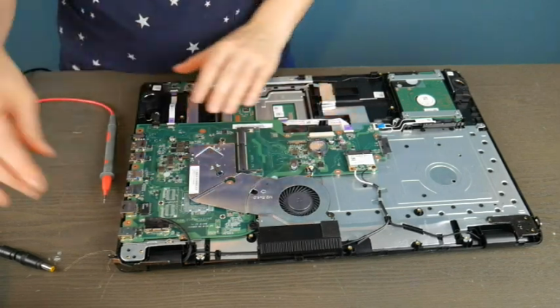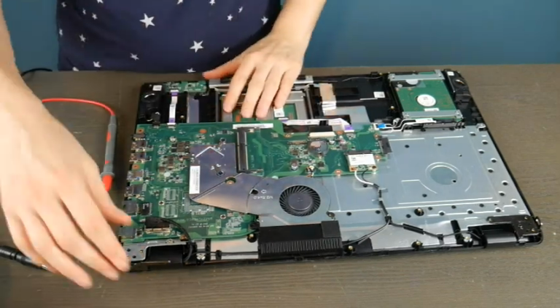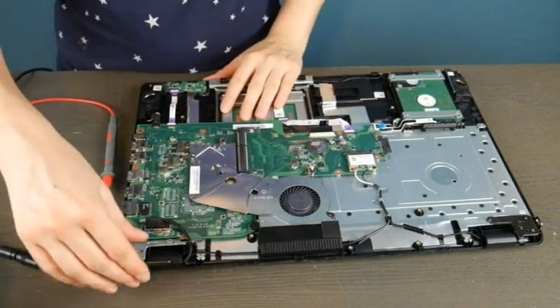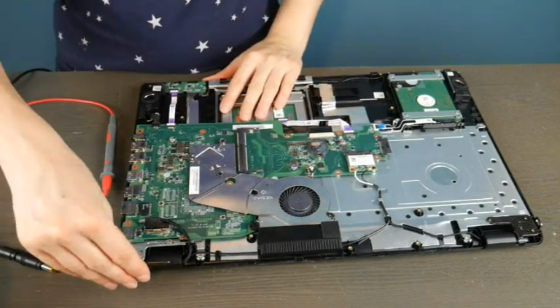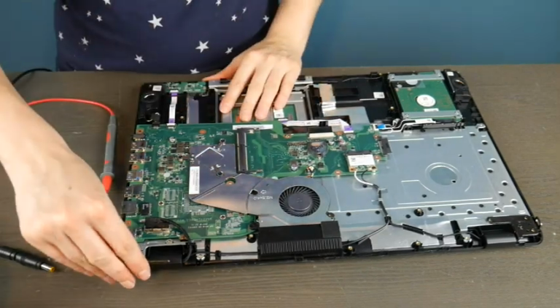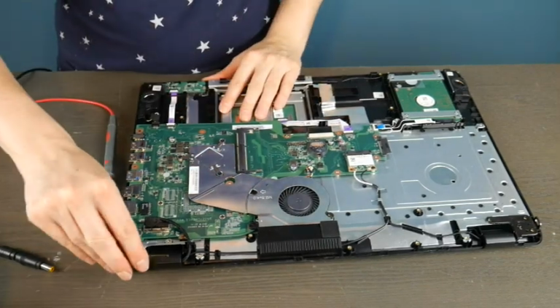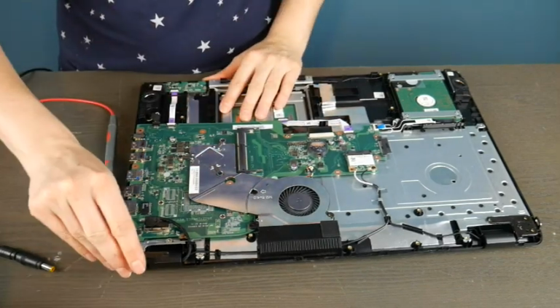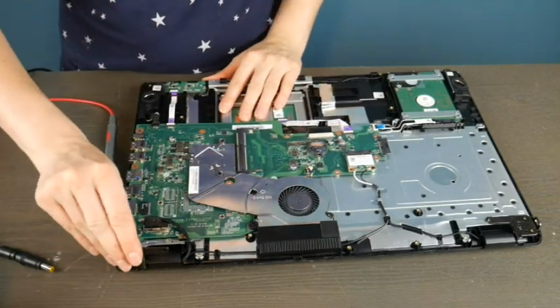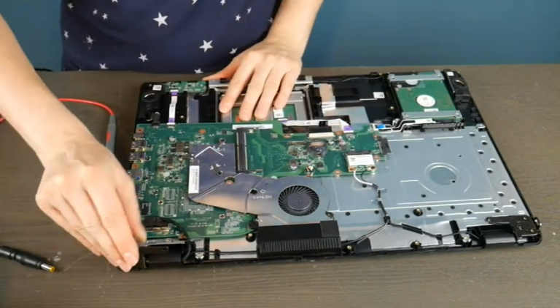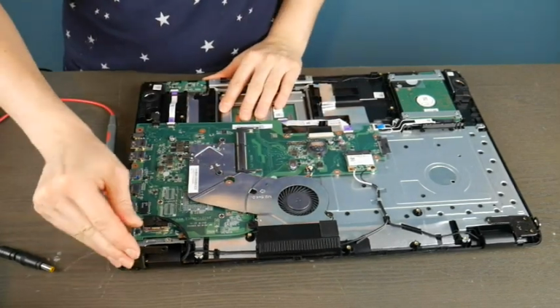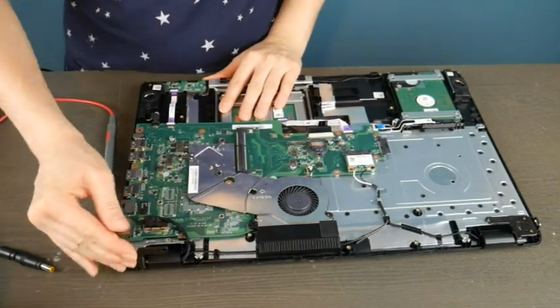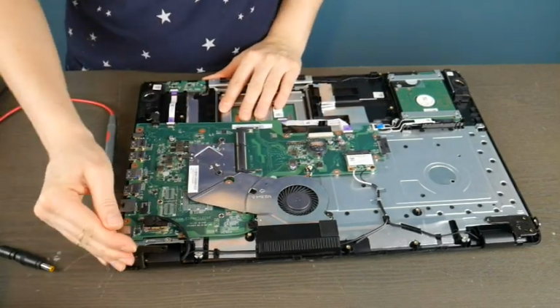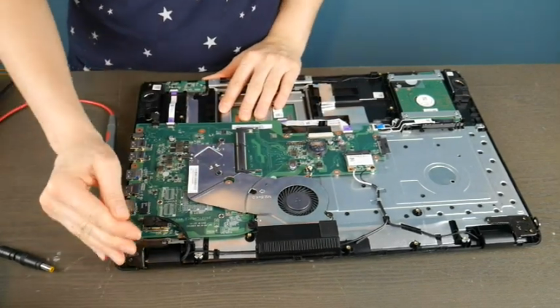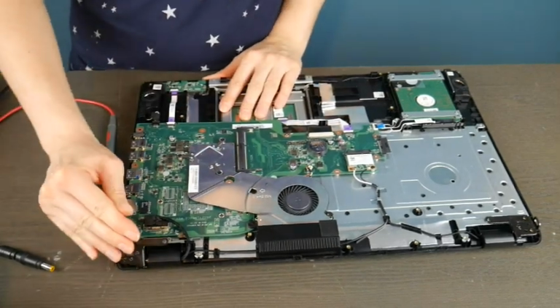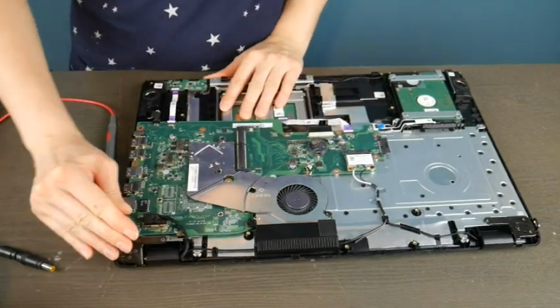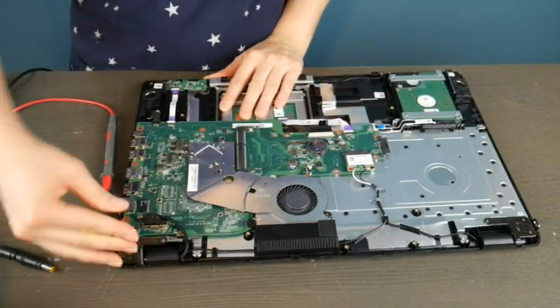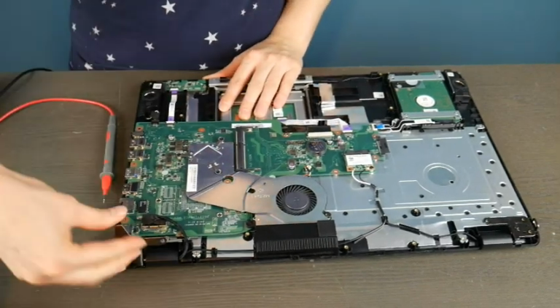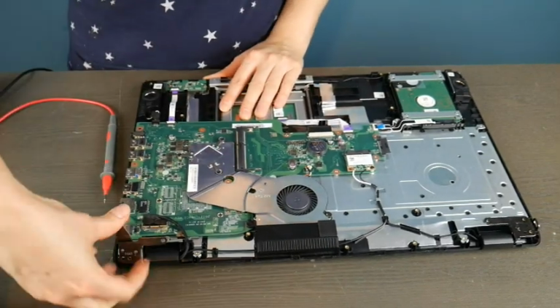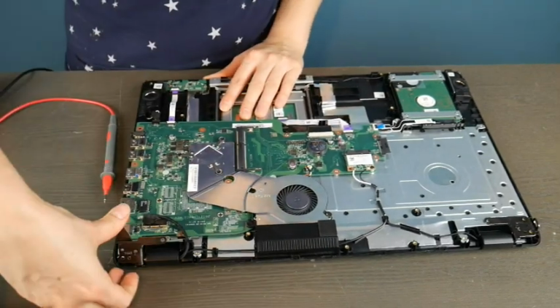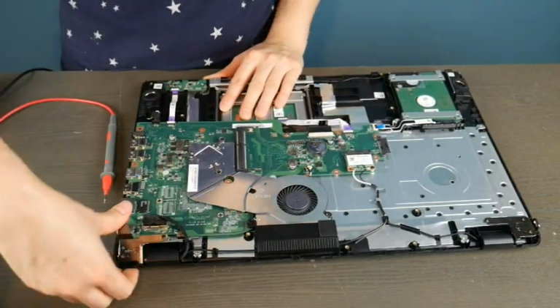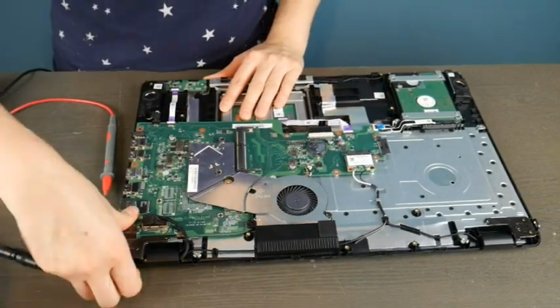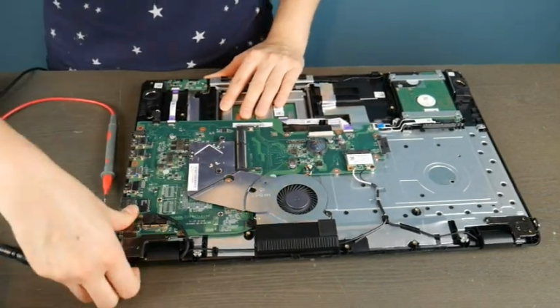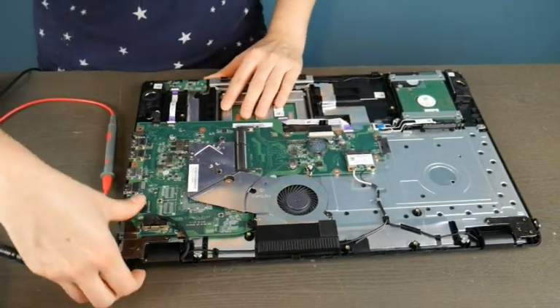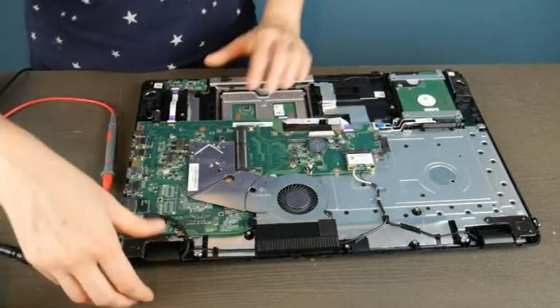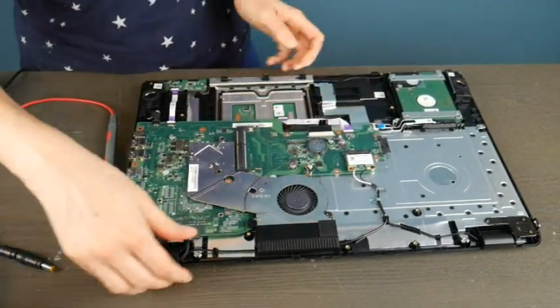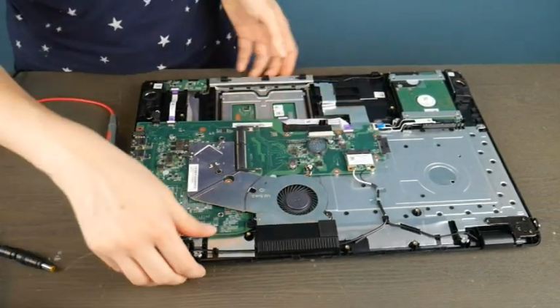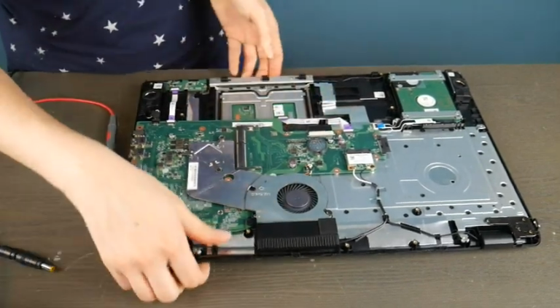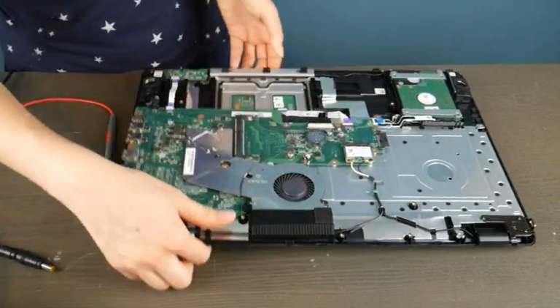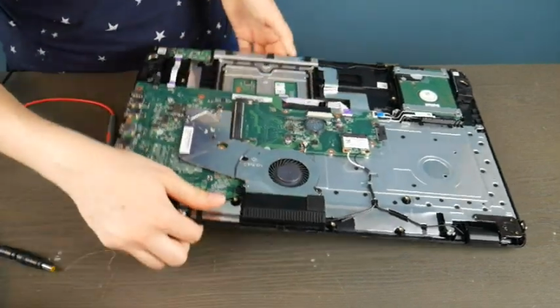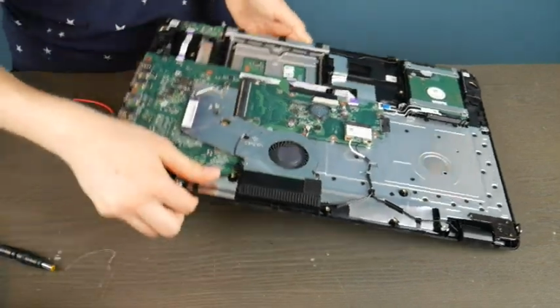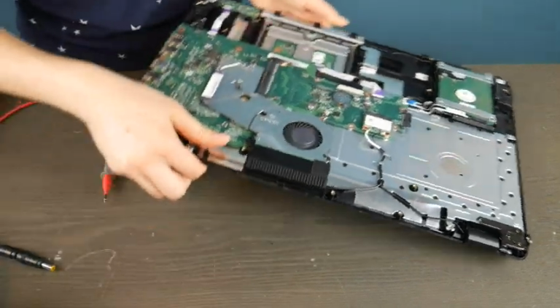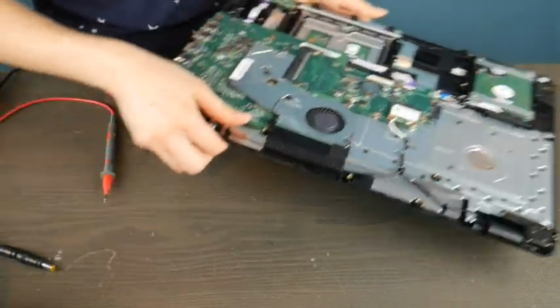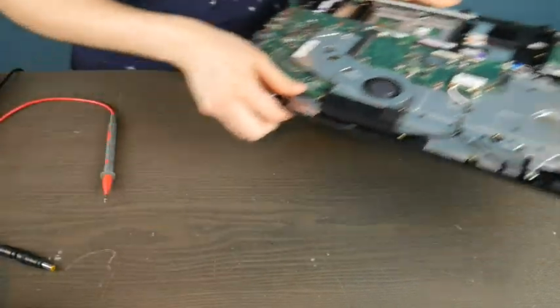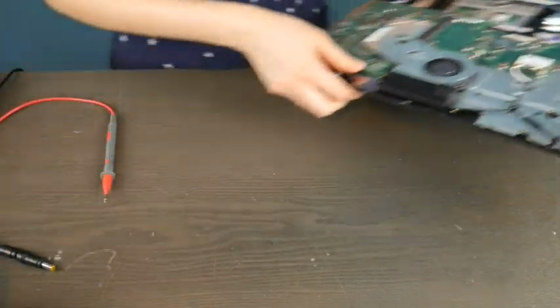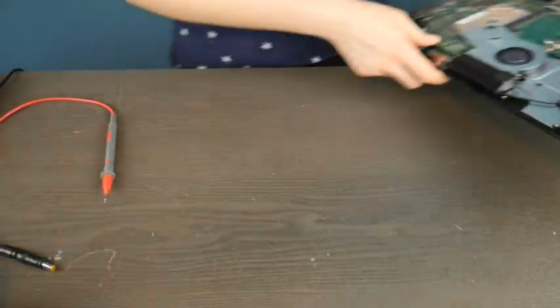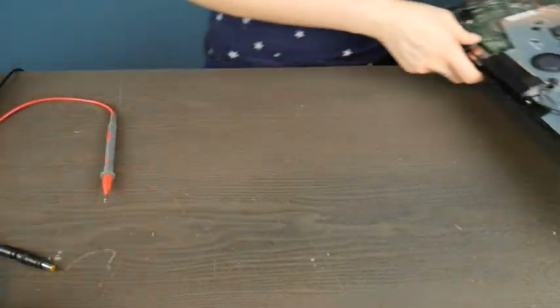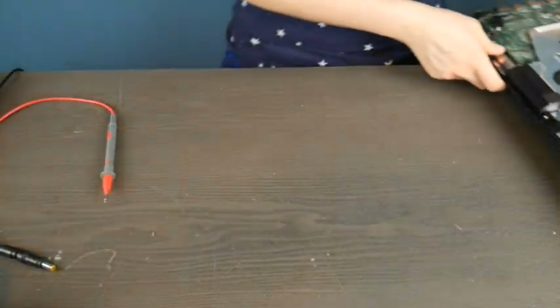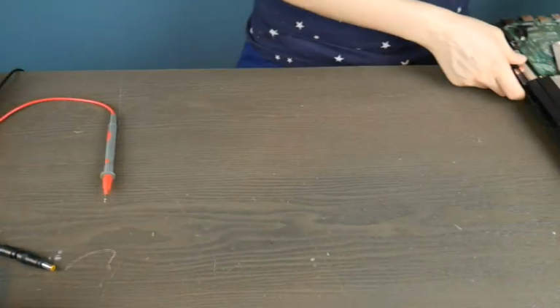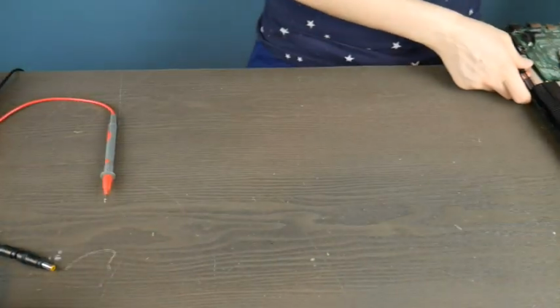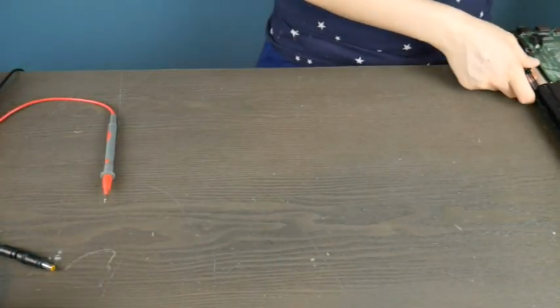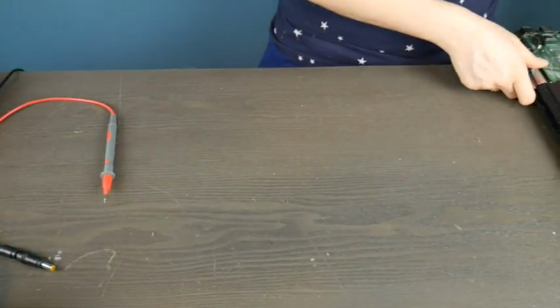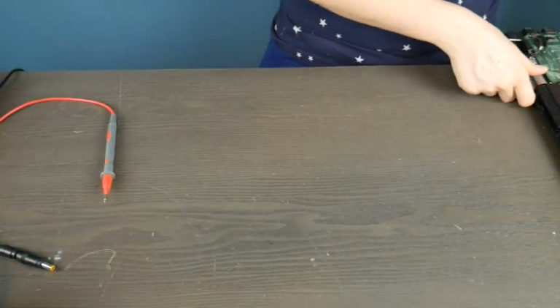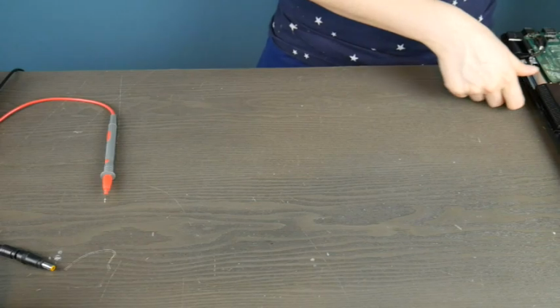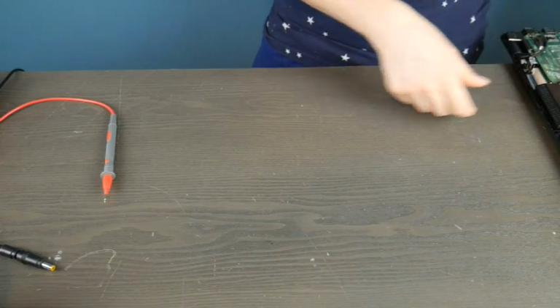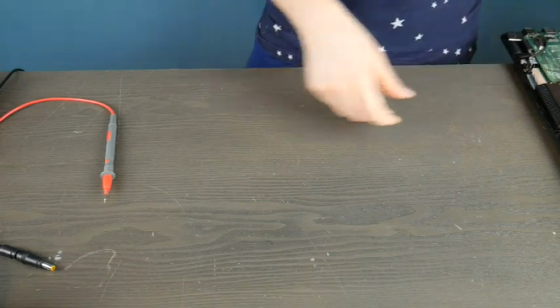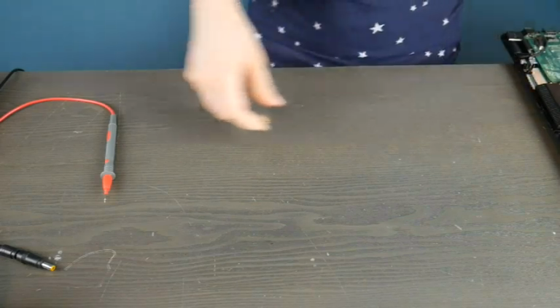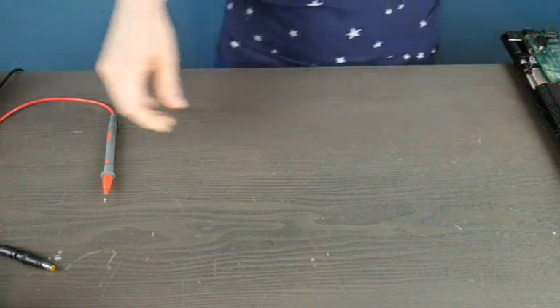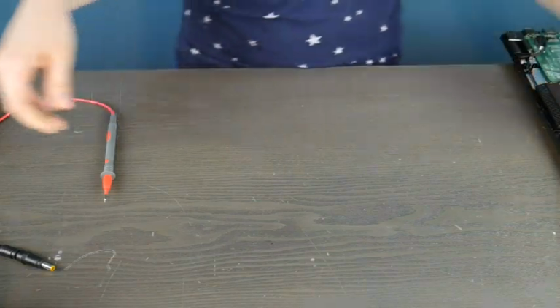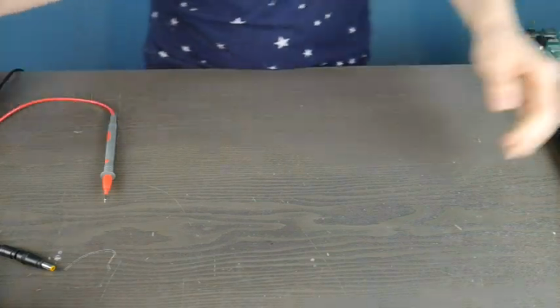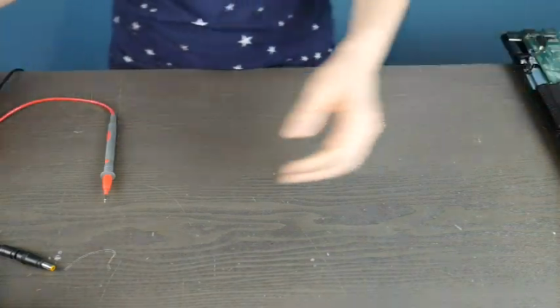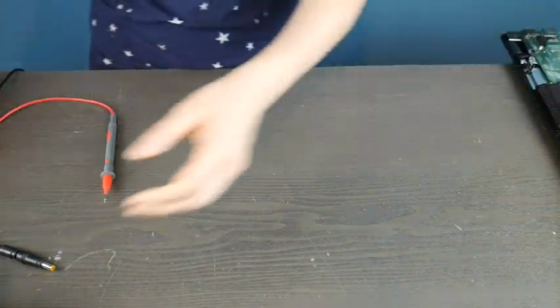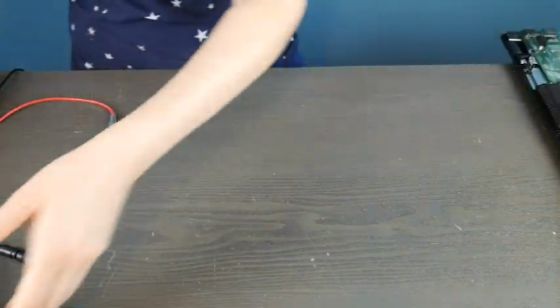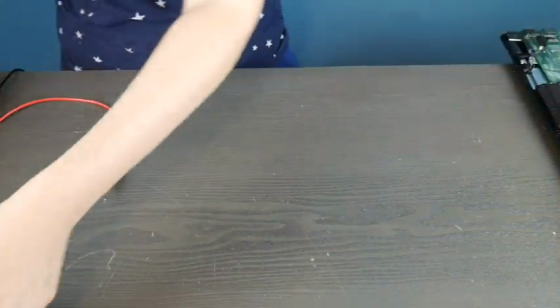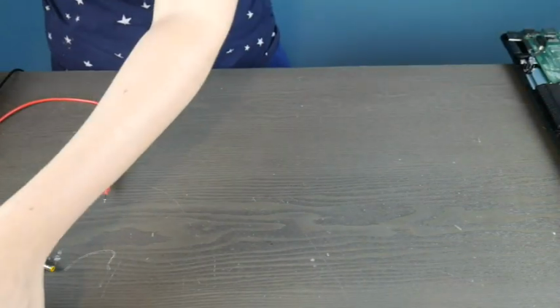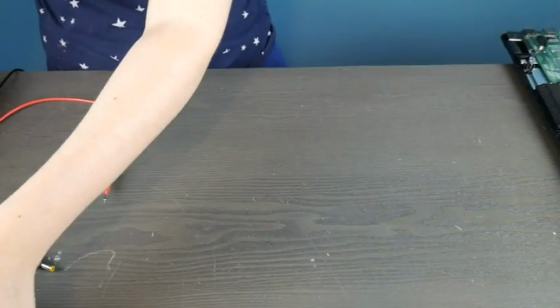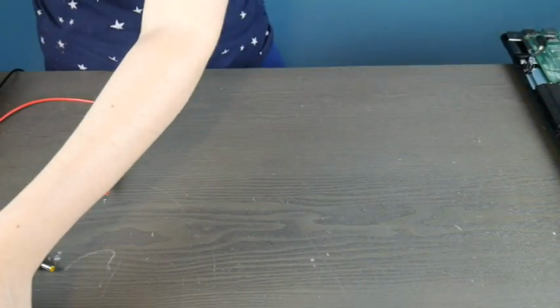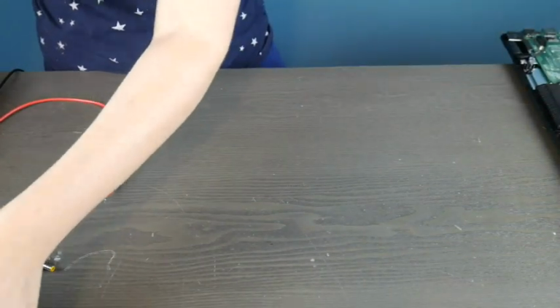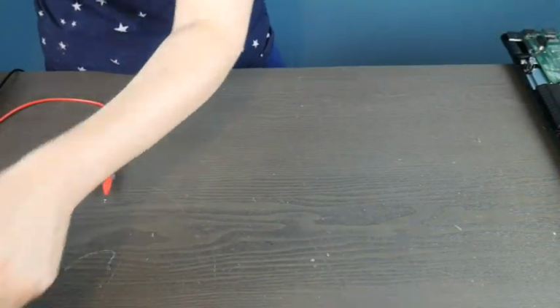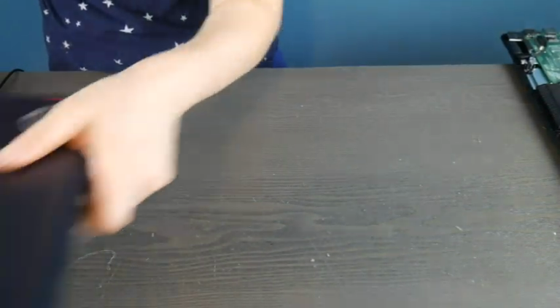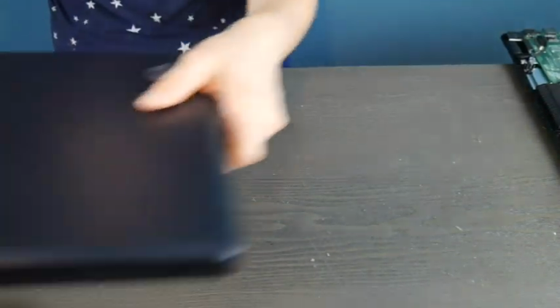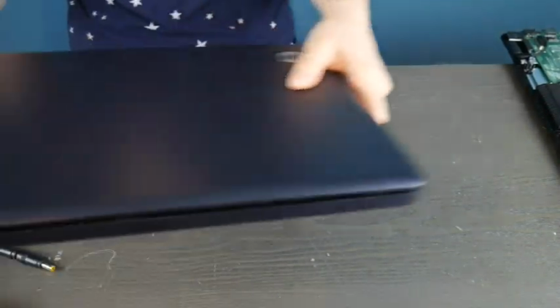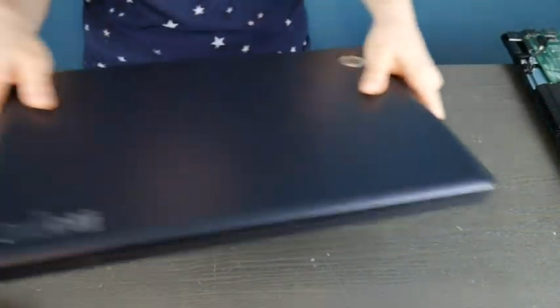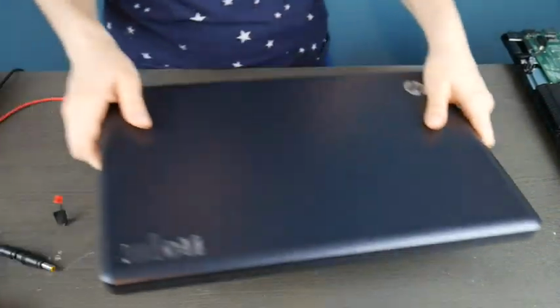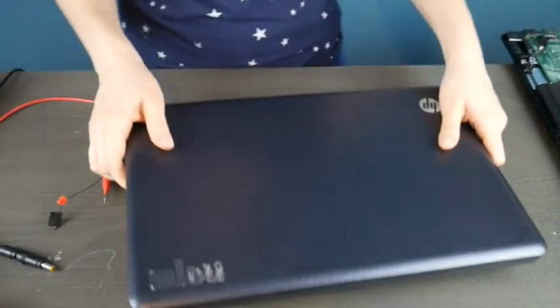In this case, because the port is integrated into the motherboard, it means that the motherboard itself is bad and would need to be replaced. This is why I am a big fan of having a separate power jack that plugs into your motherboard.